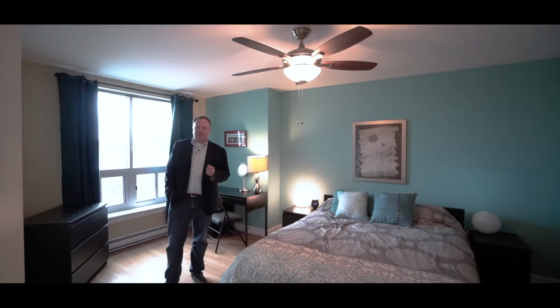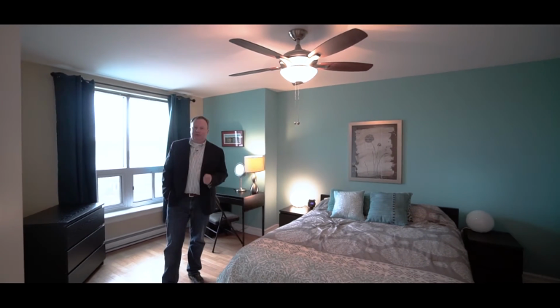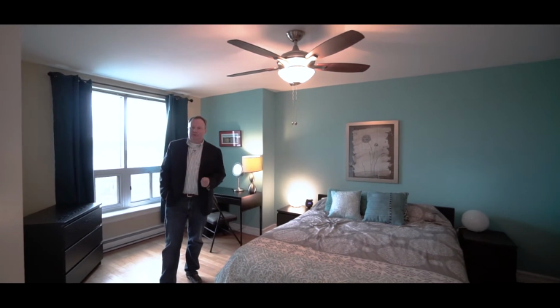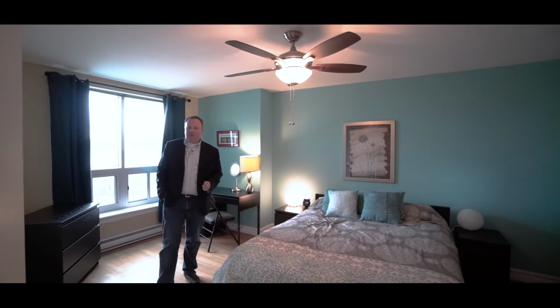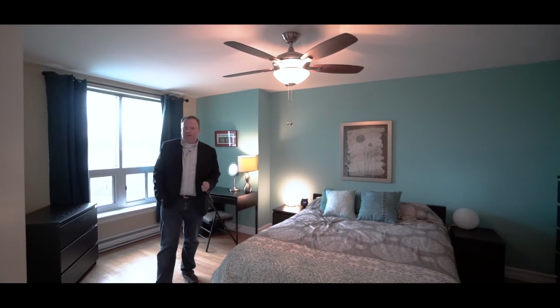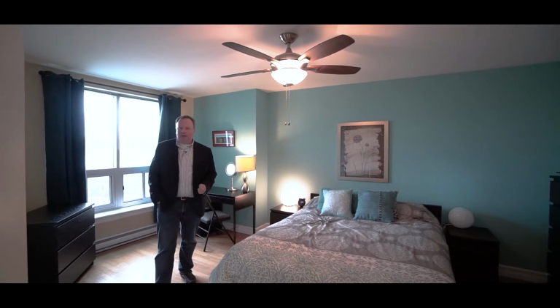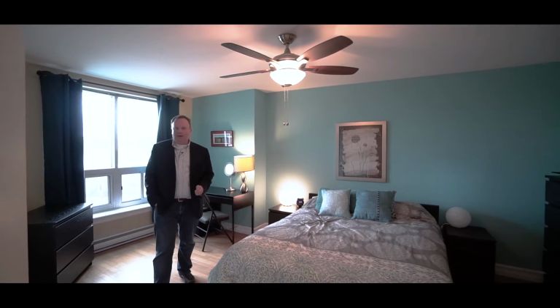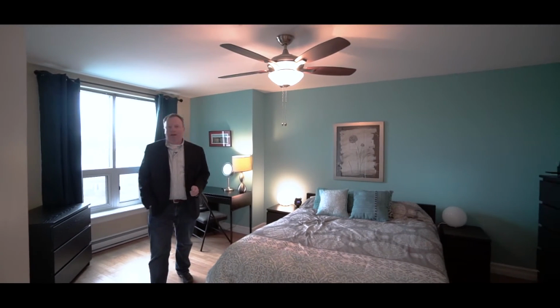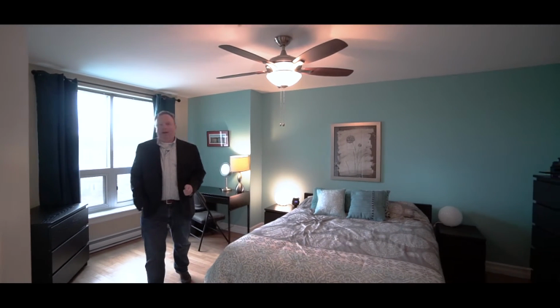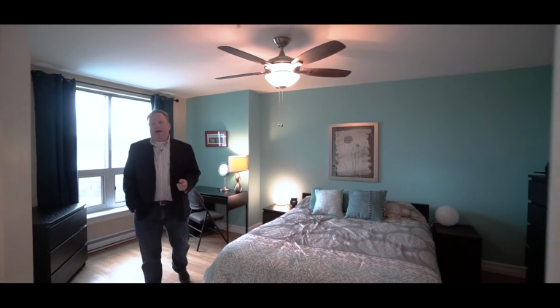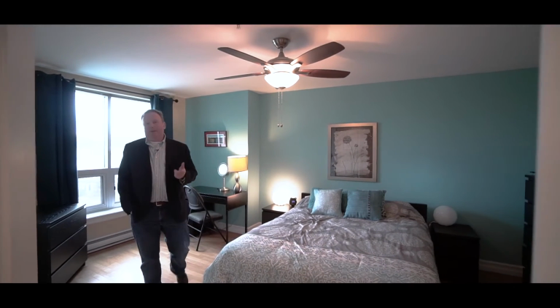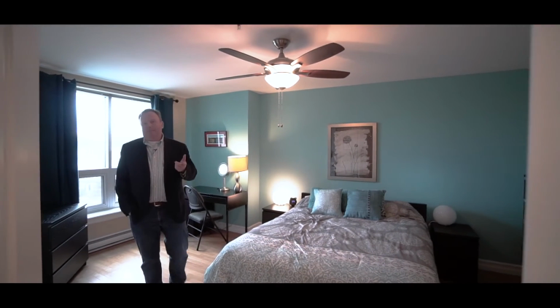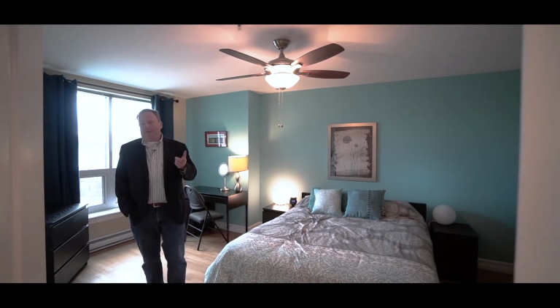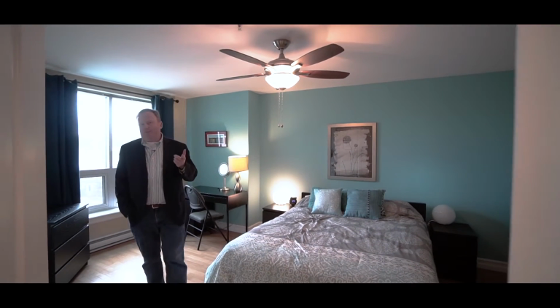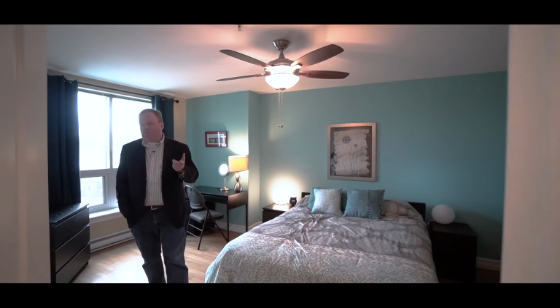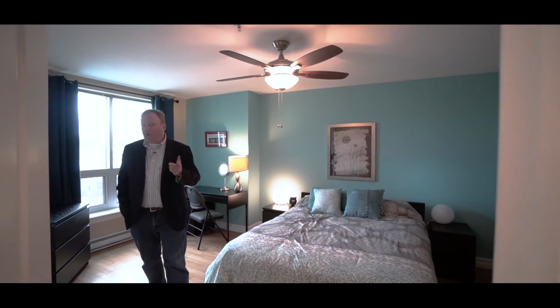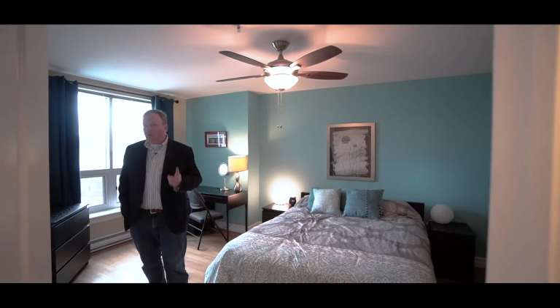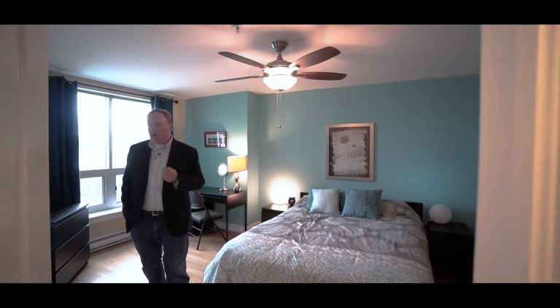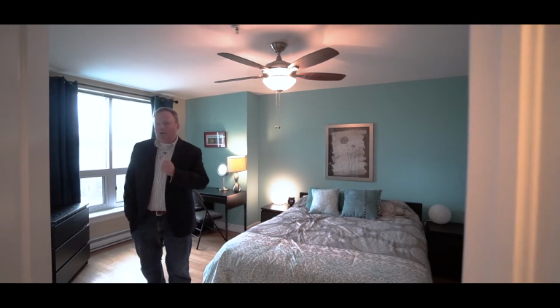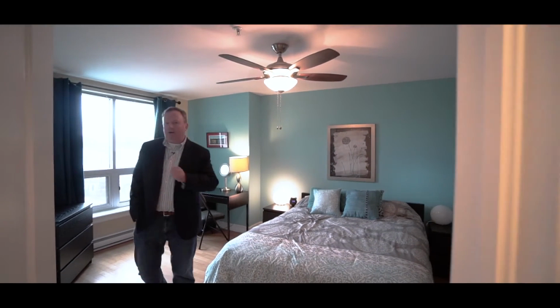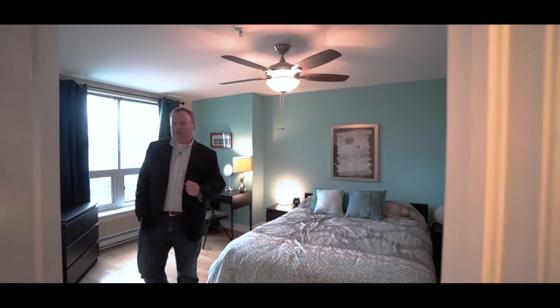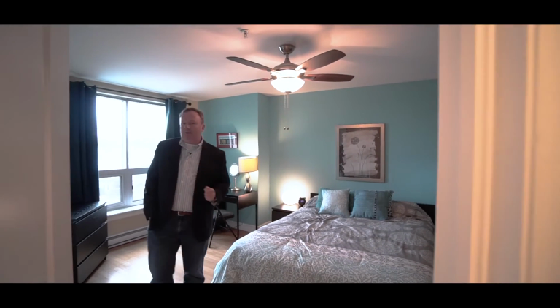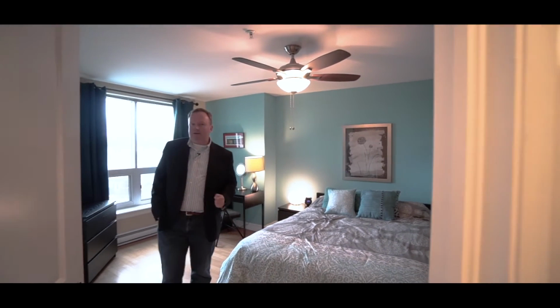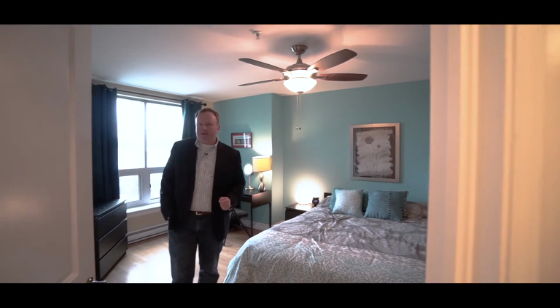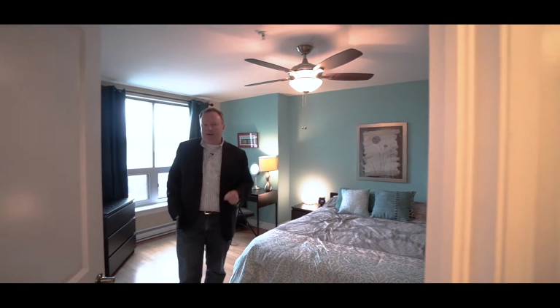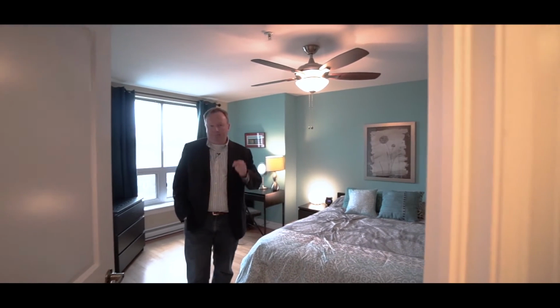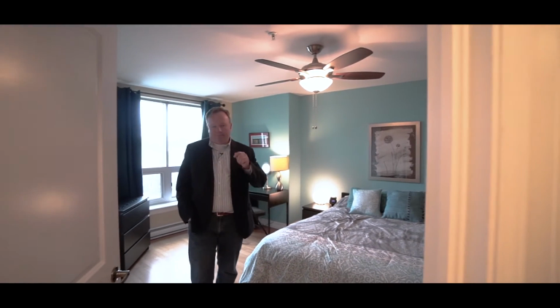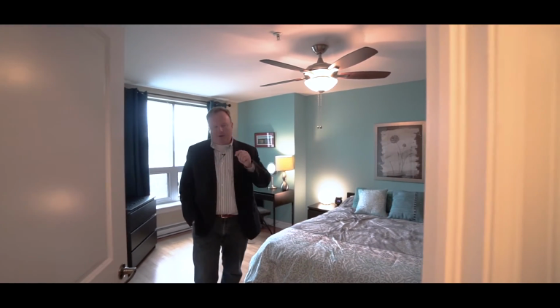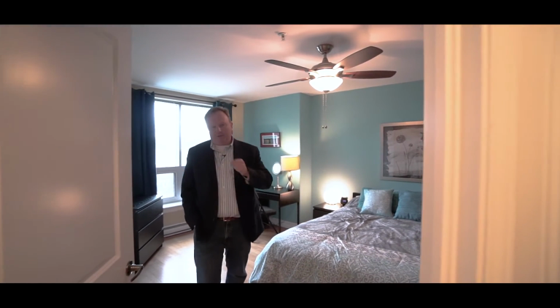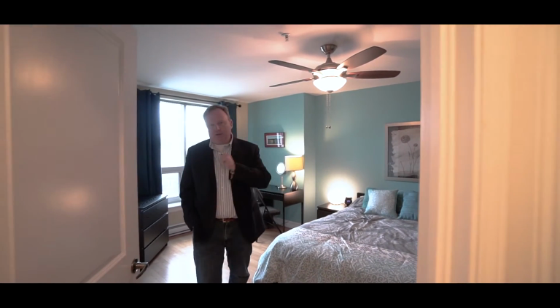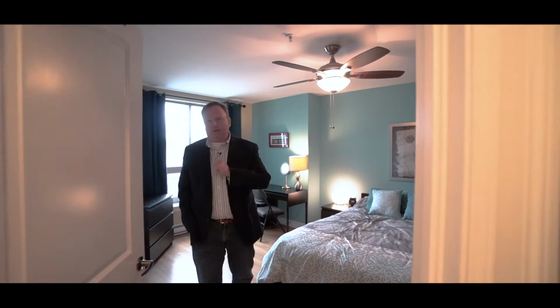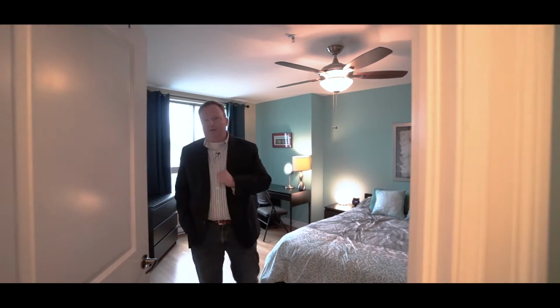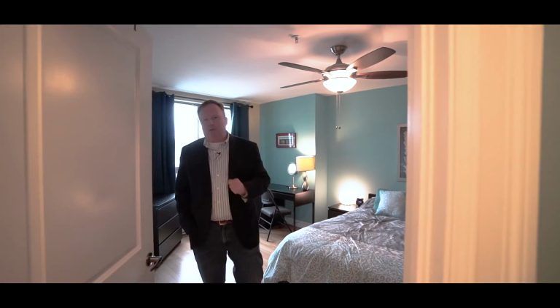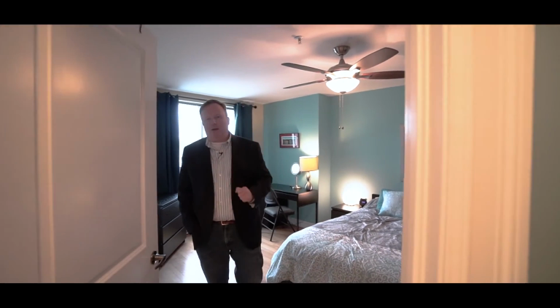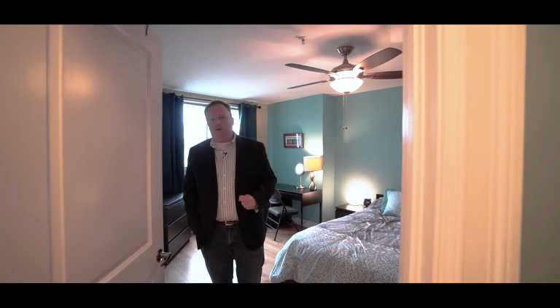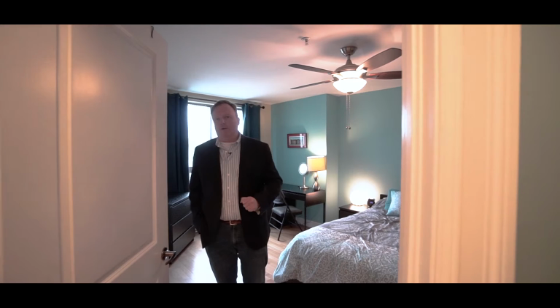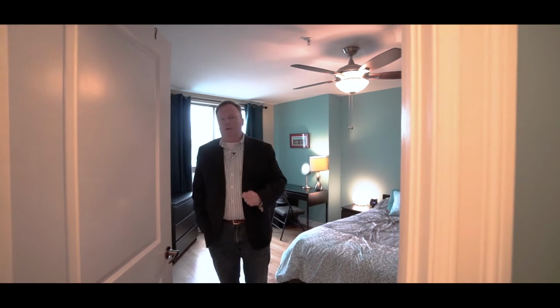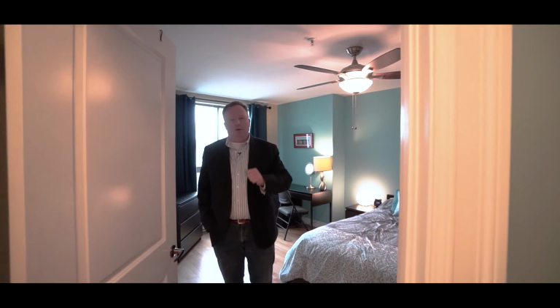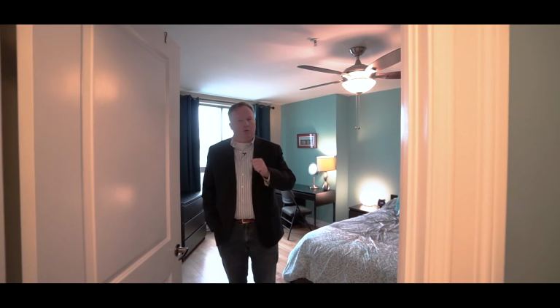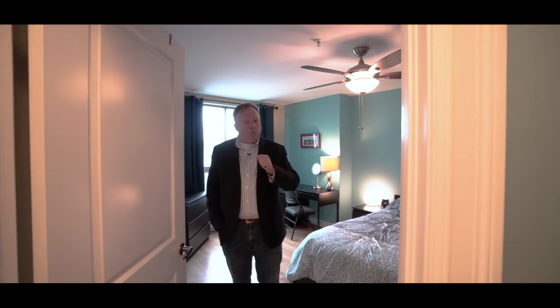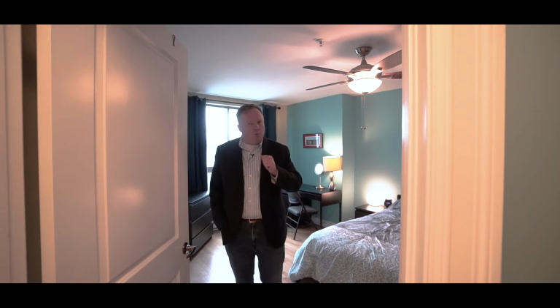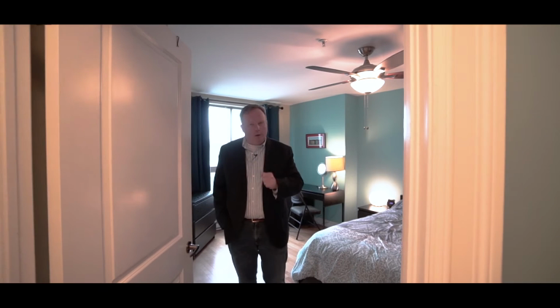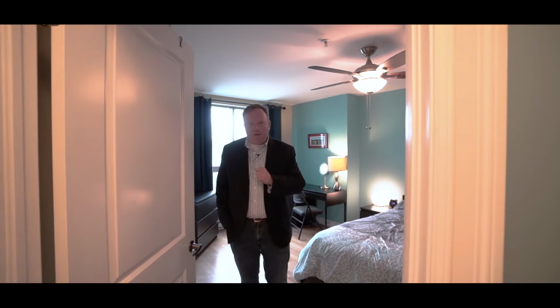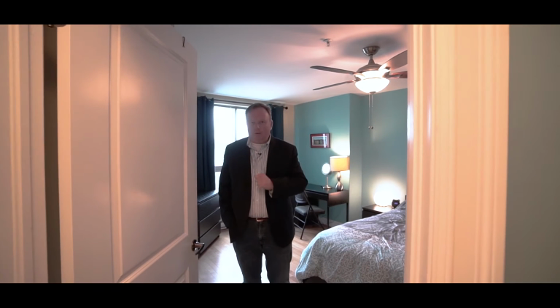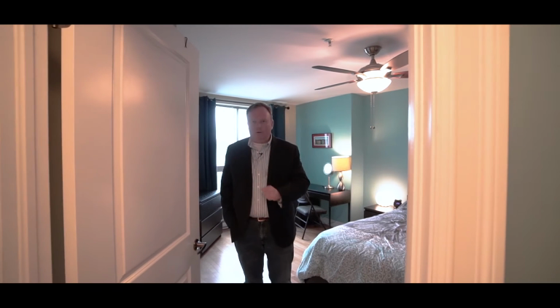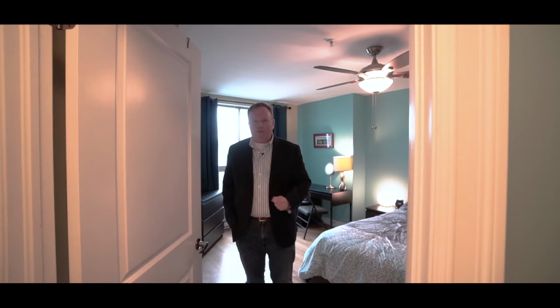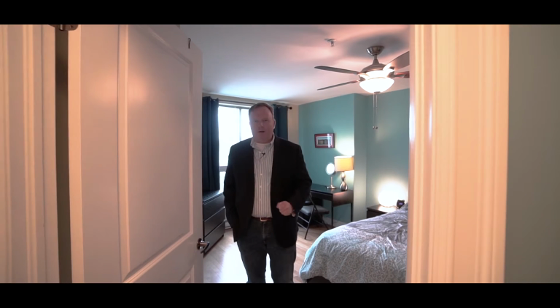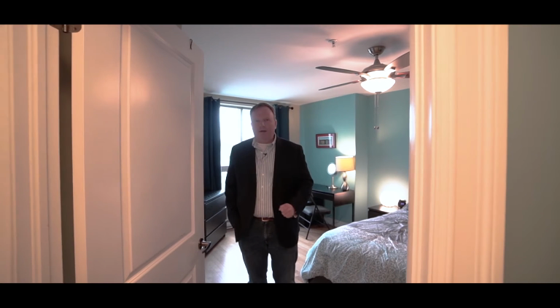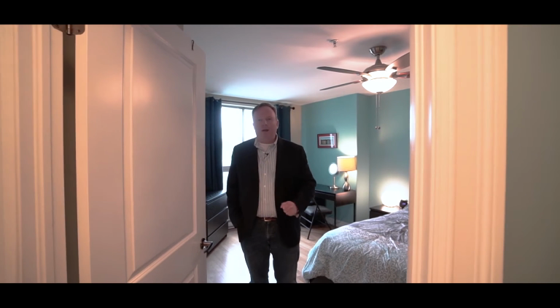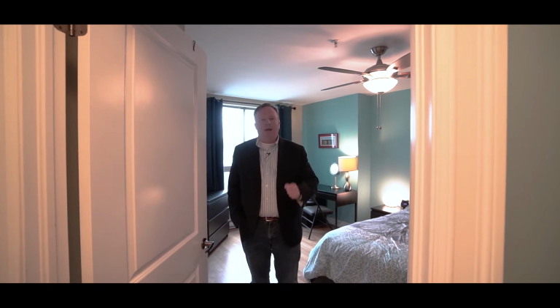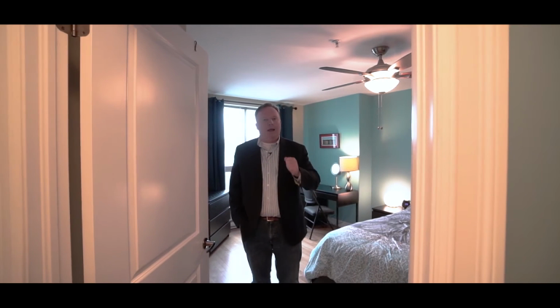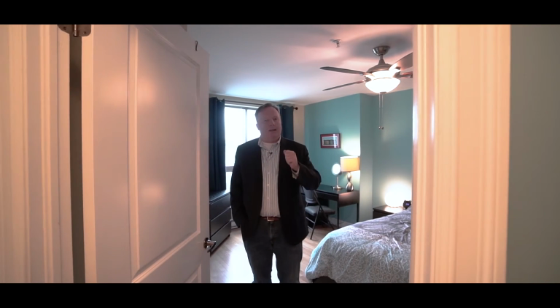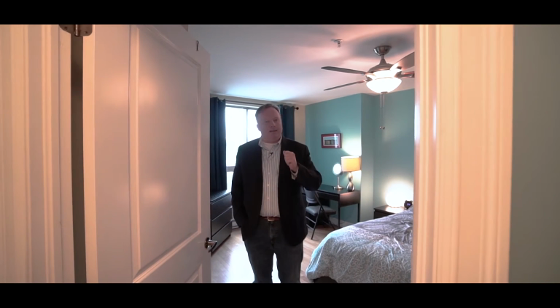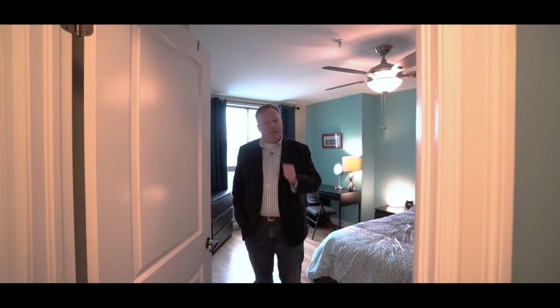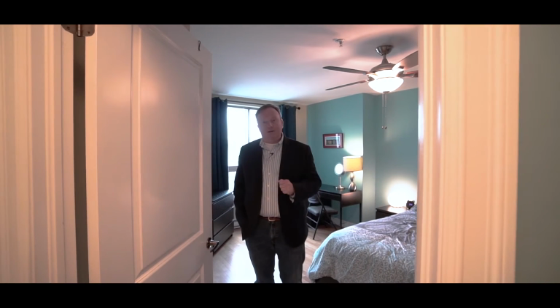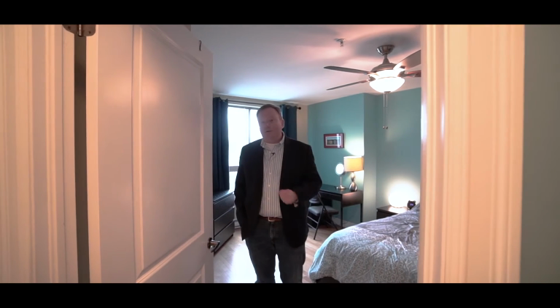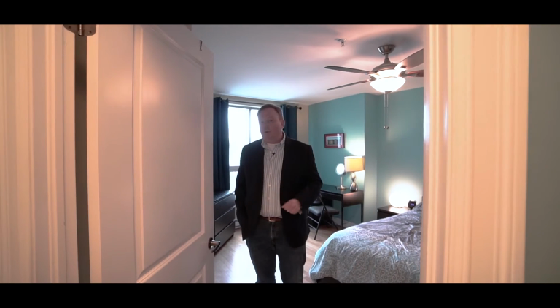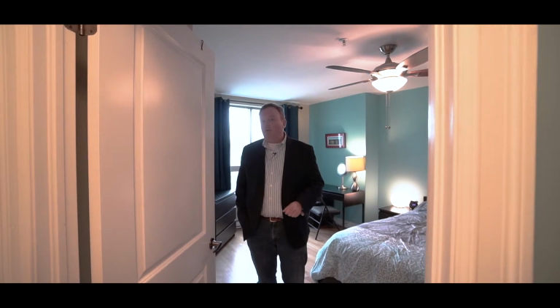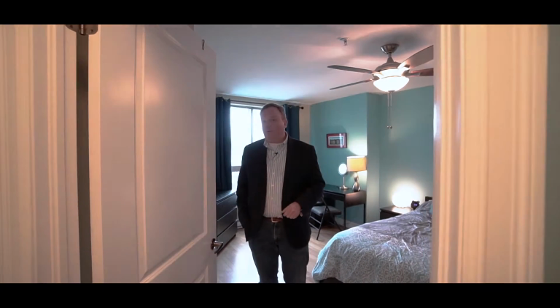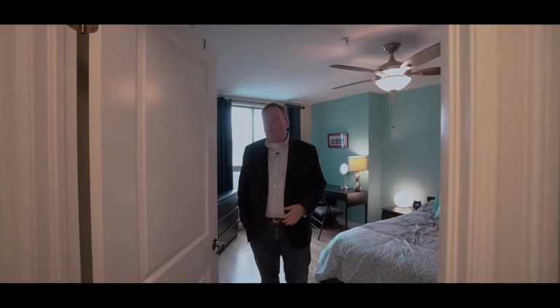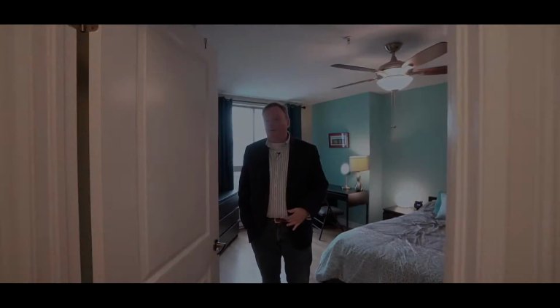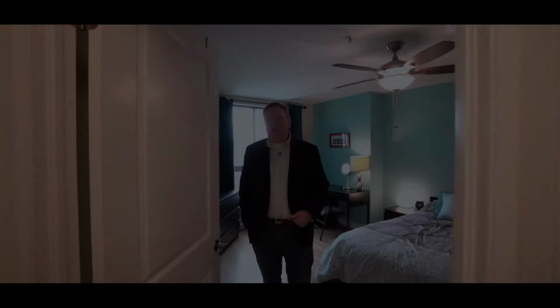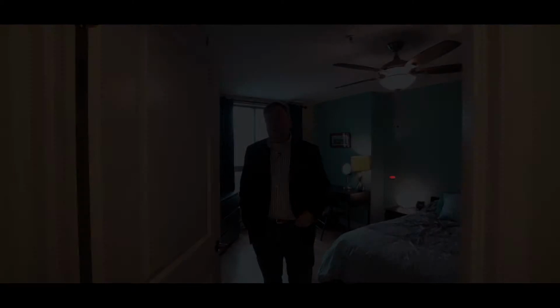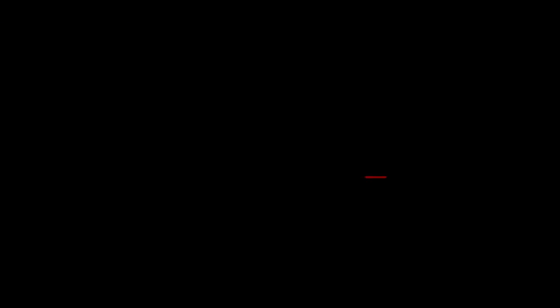Quite frankly, I can't speak highly enough of this building. If you are looking to be in the city, come check this one out — you will not regret it. This could be your home.